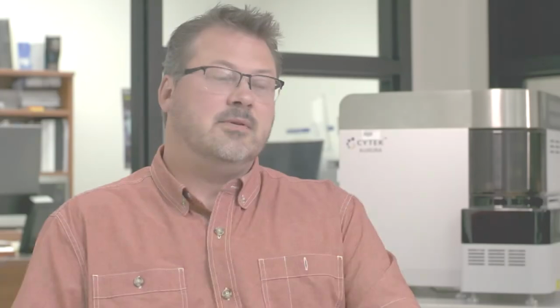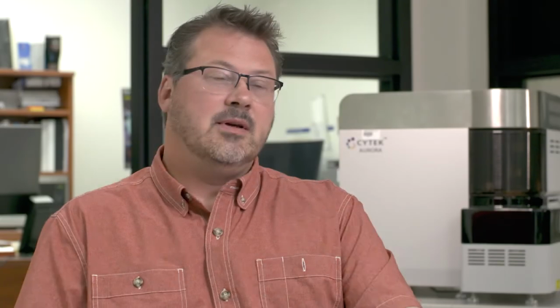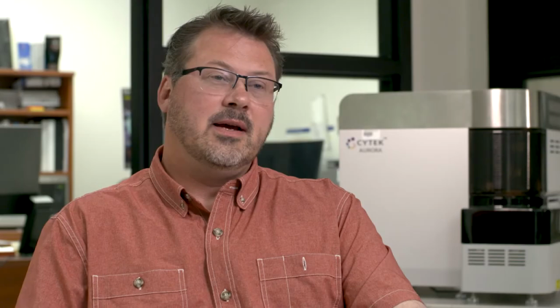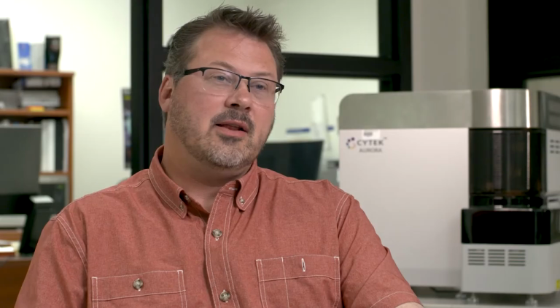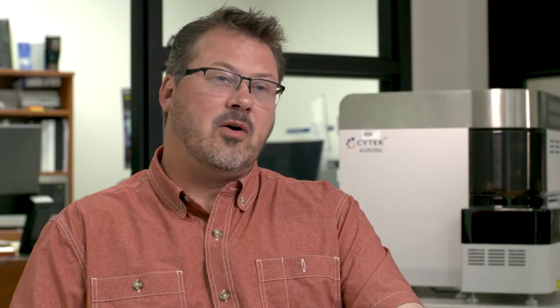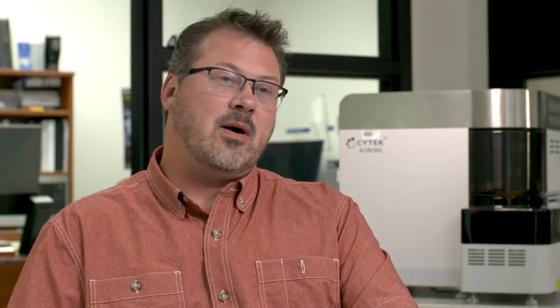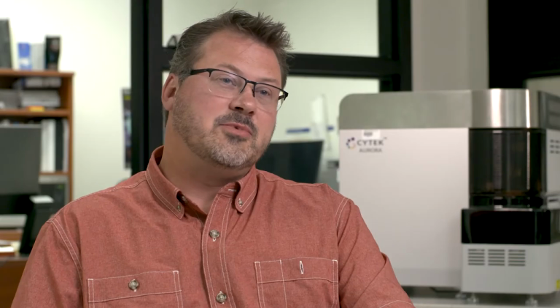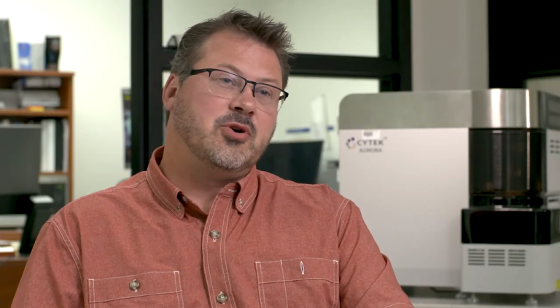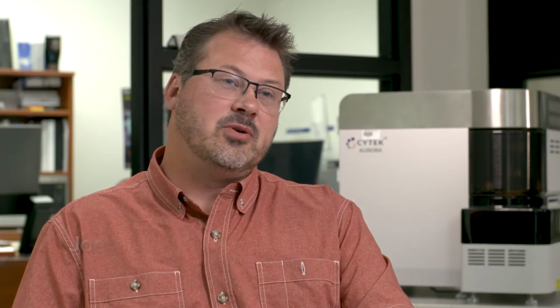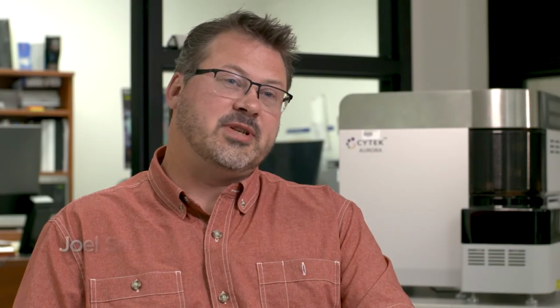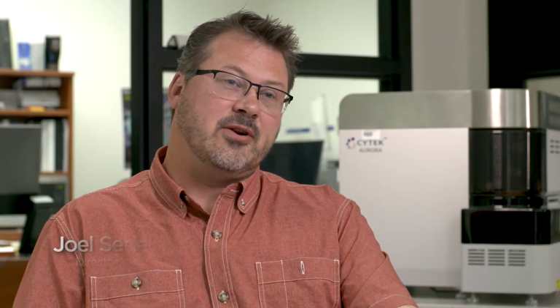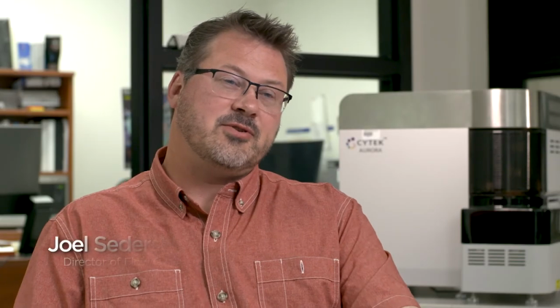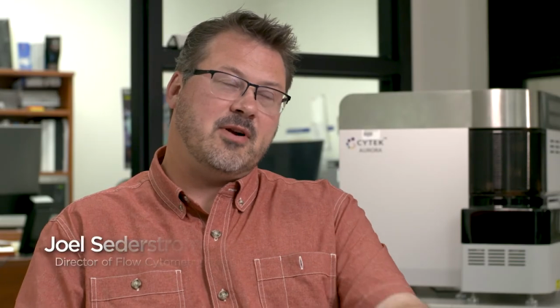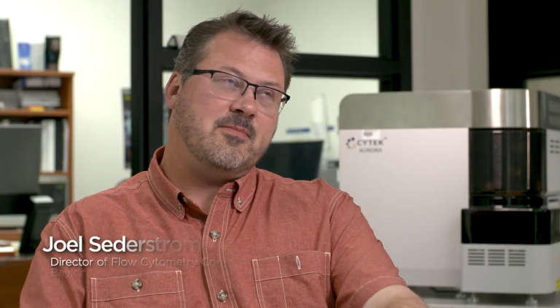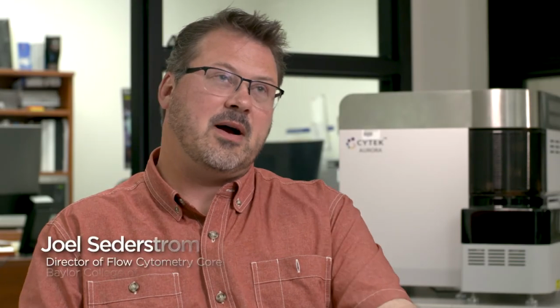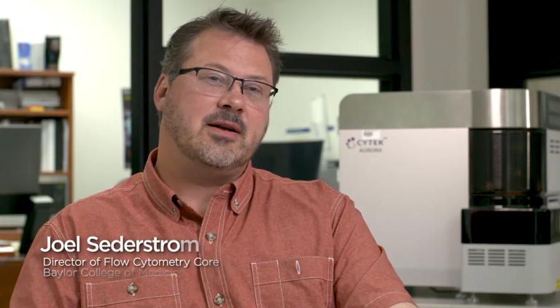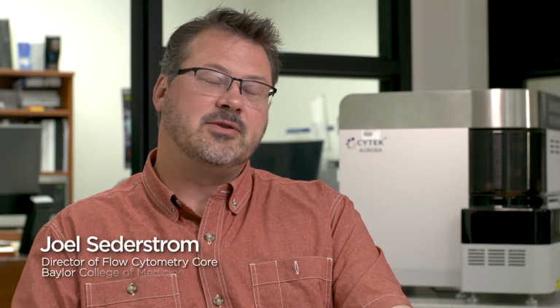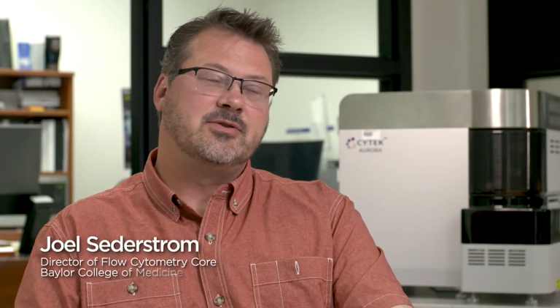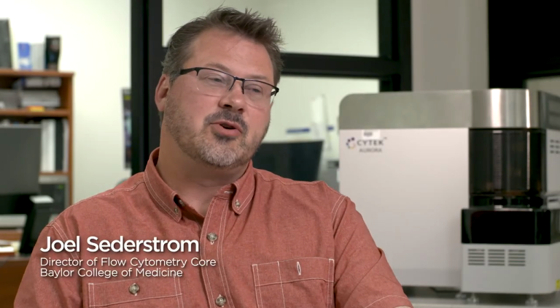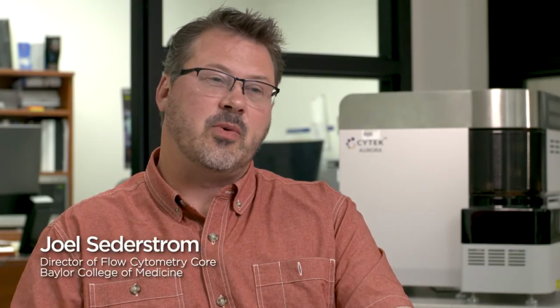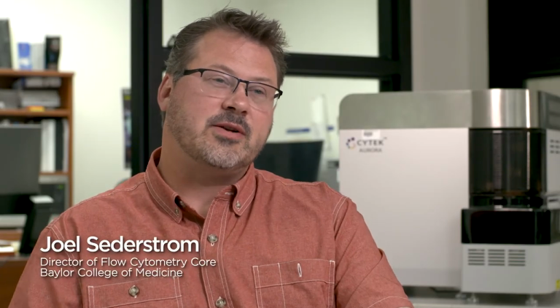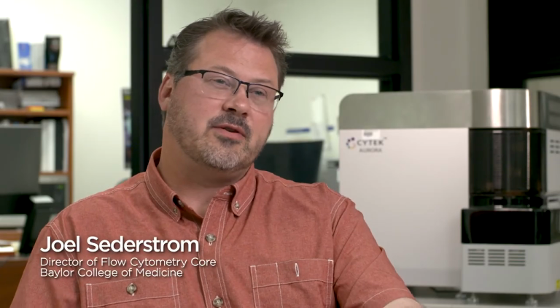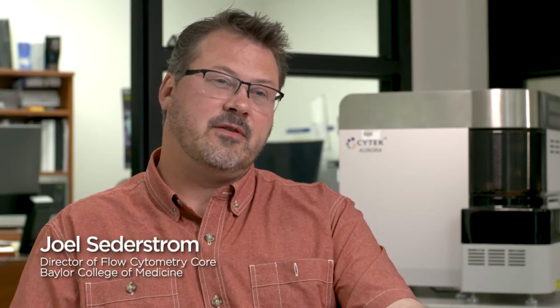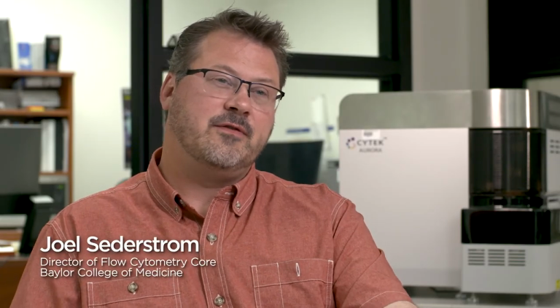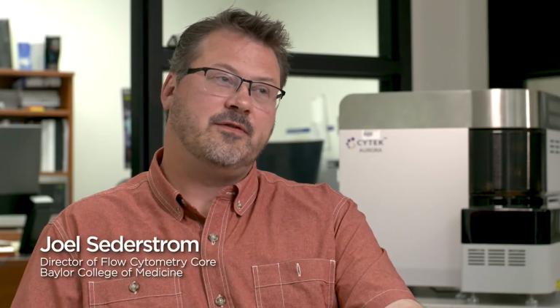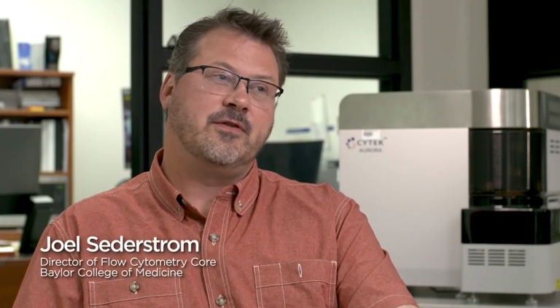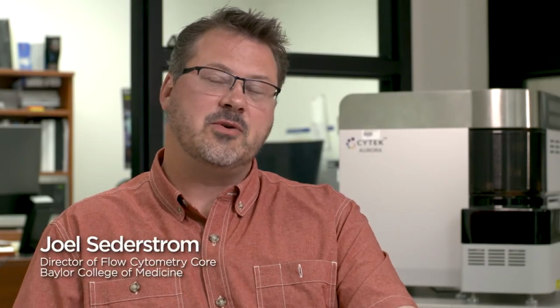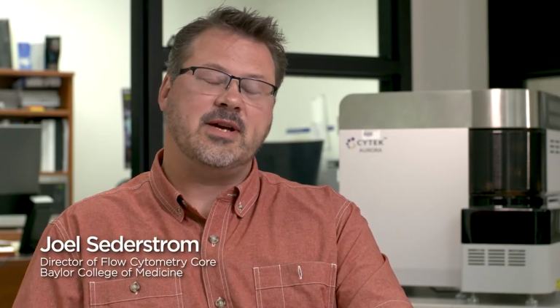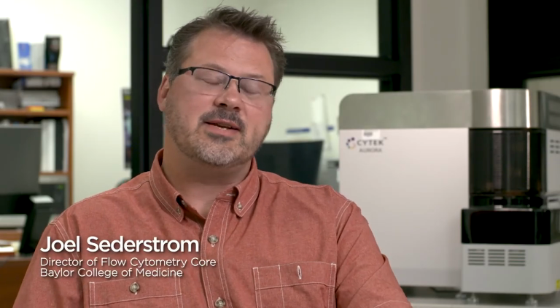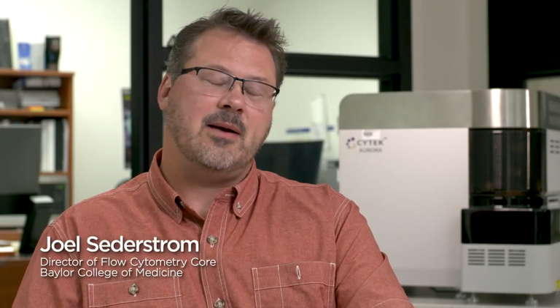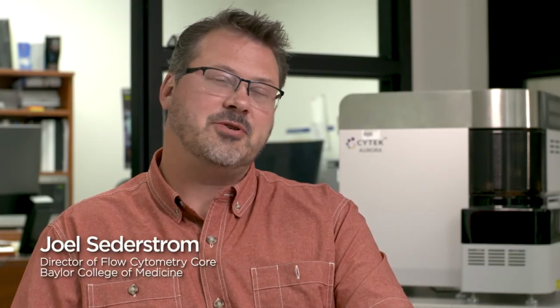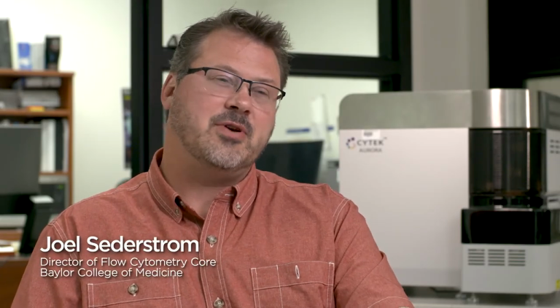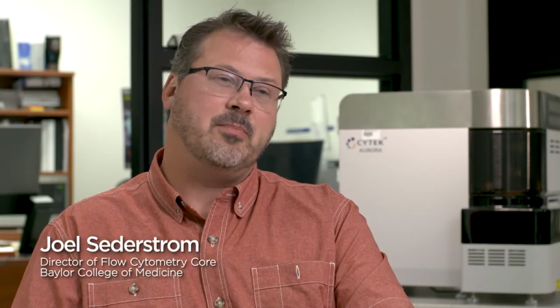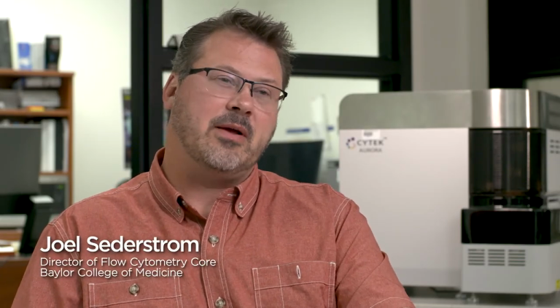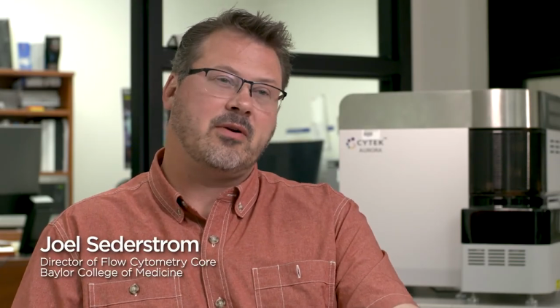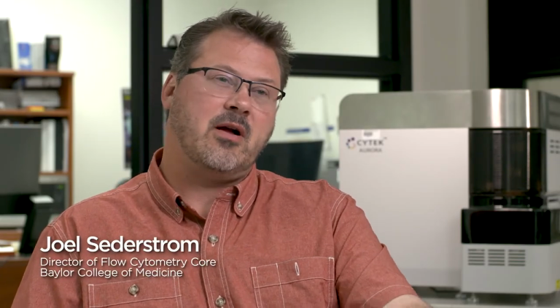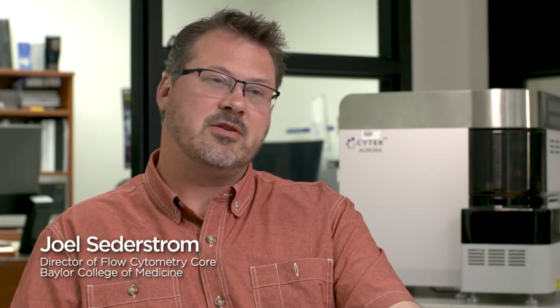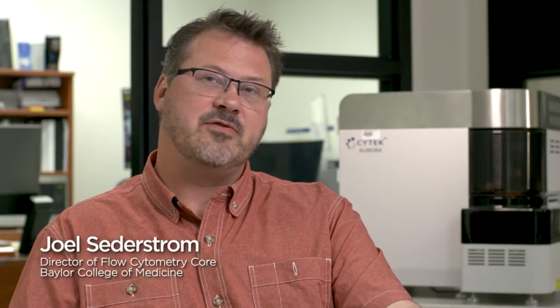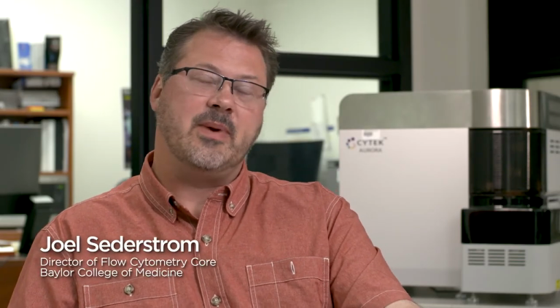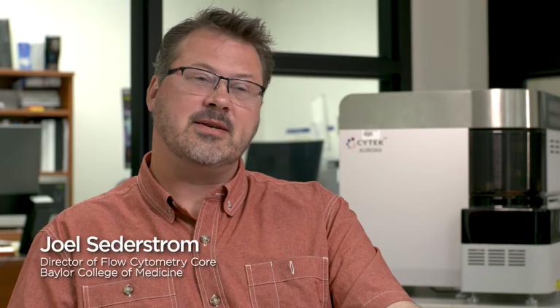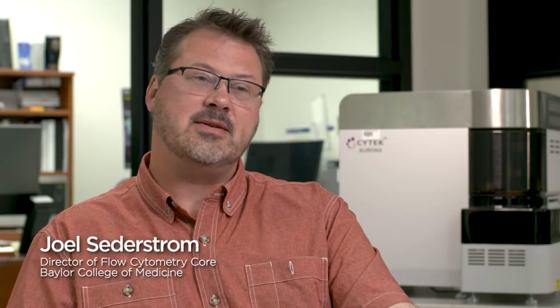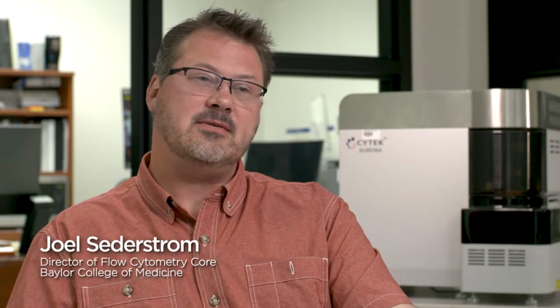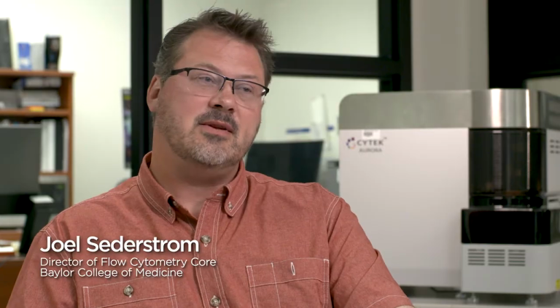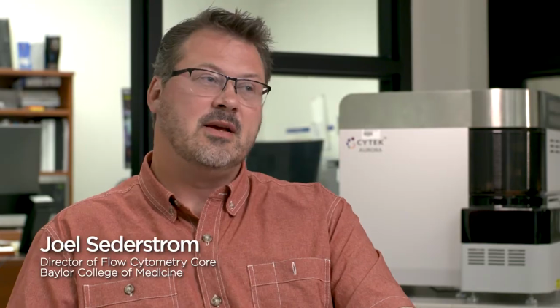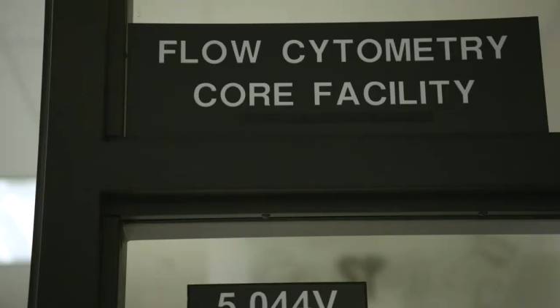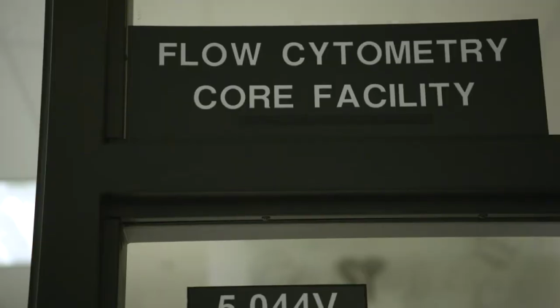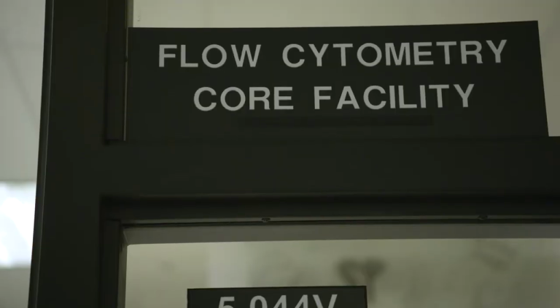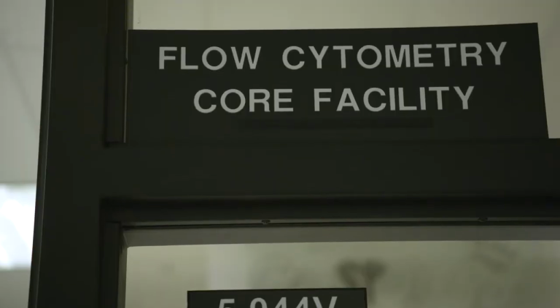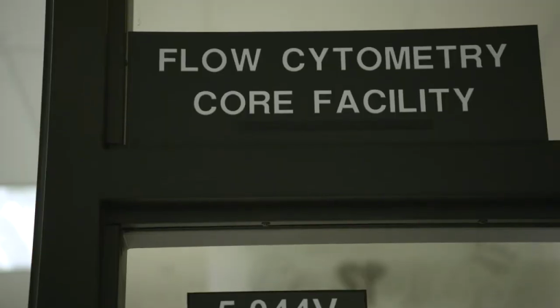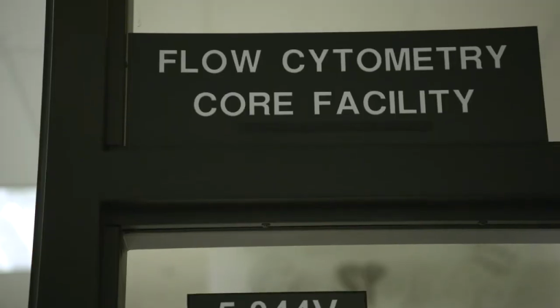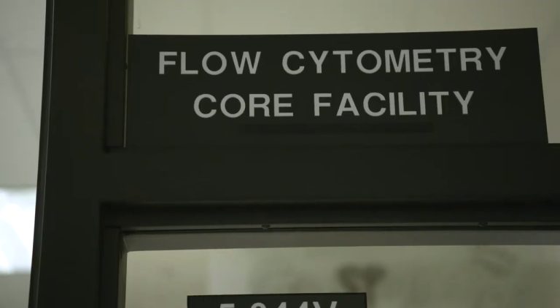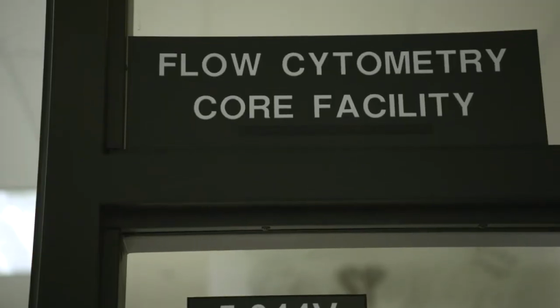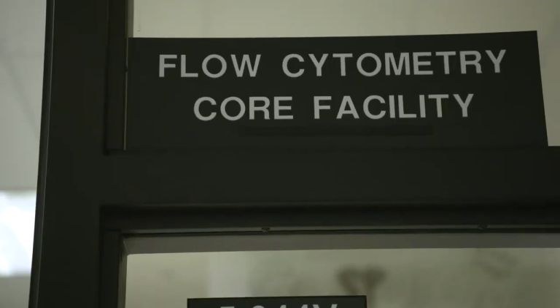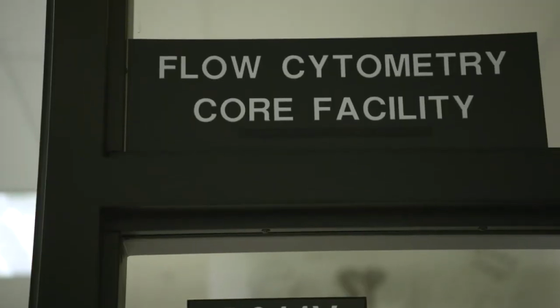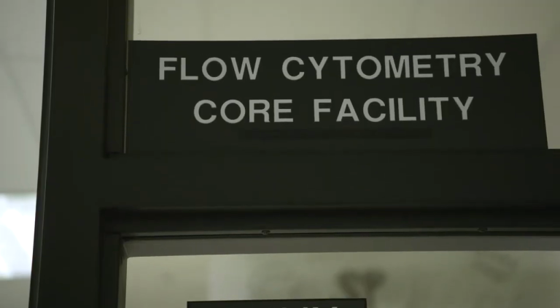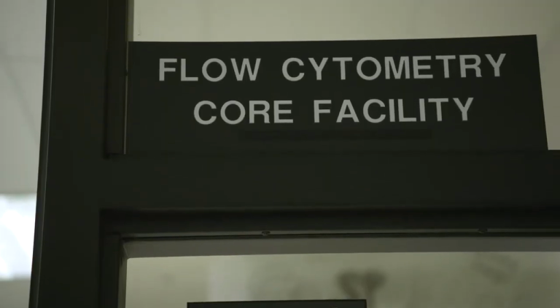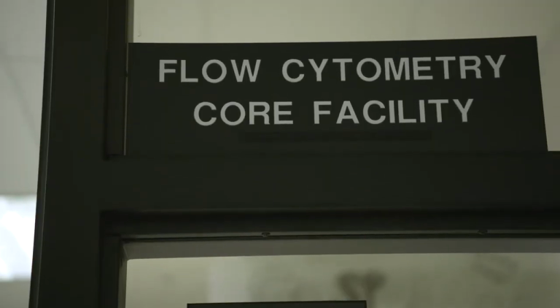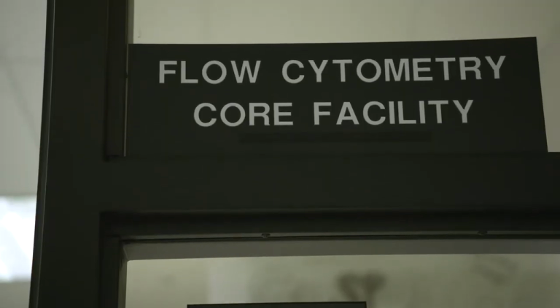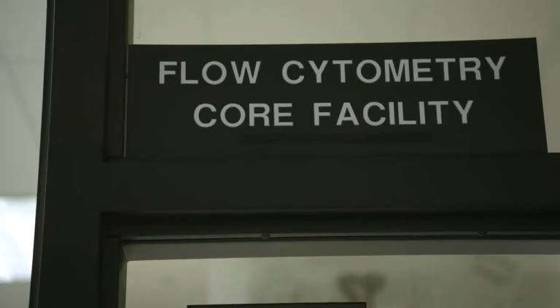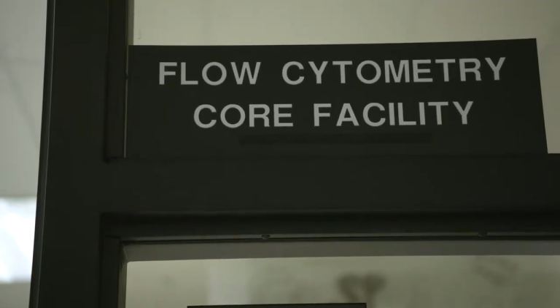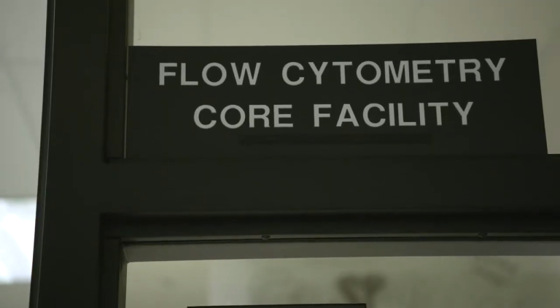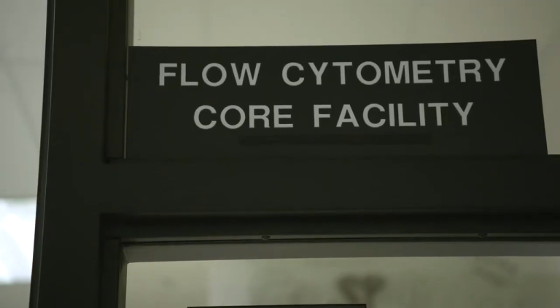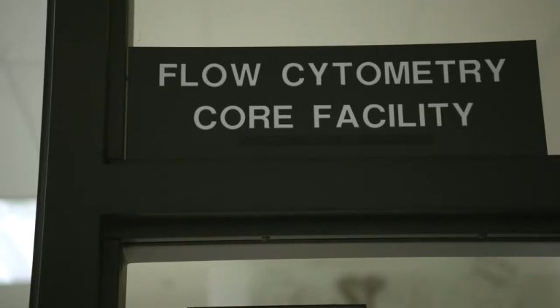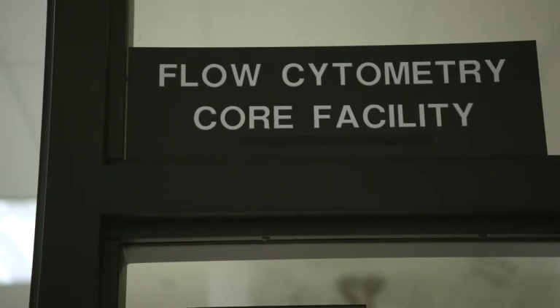Hello, I'm Joel Sederstrom, director of flow cytometry at Baylor College of Medicine, and I run the flow cytometry core facility.